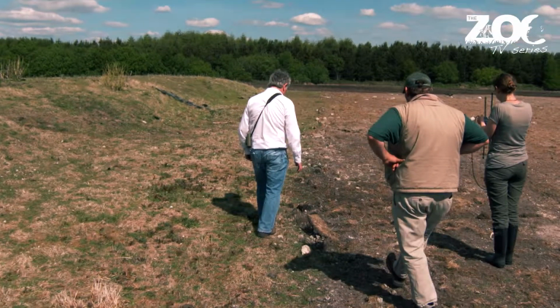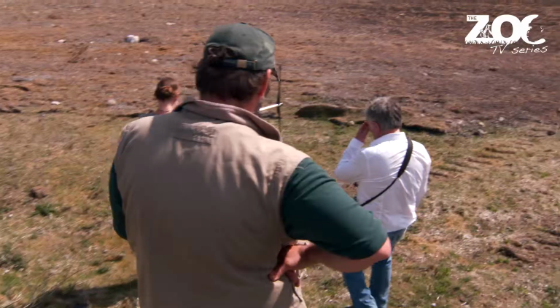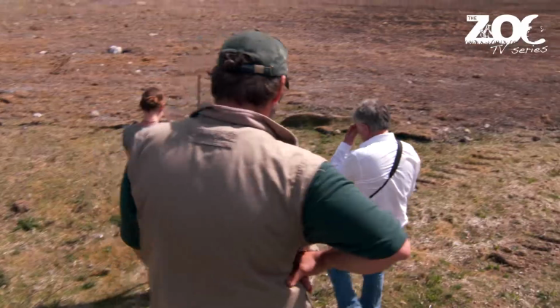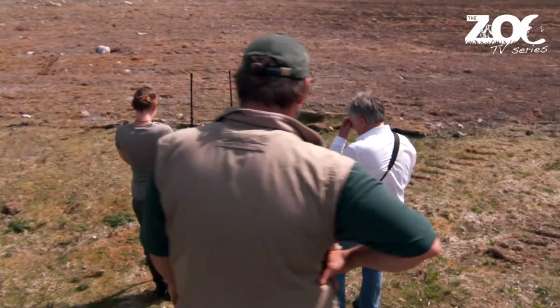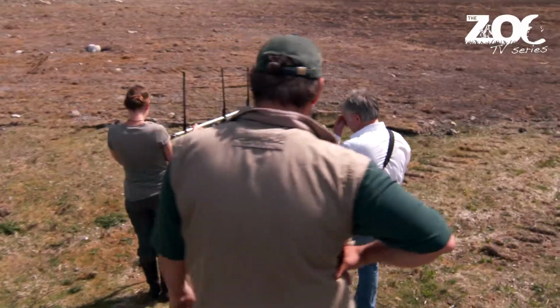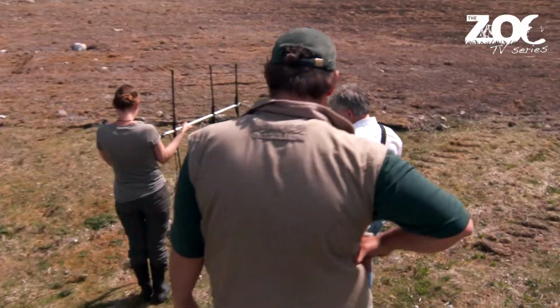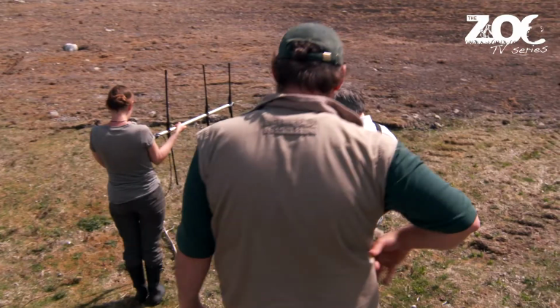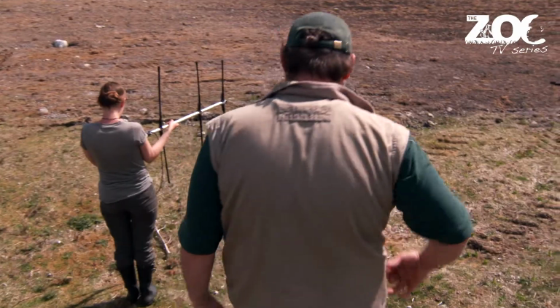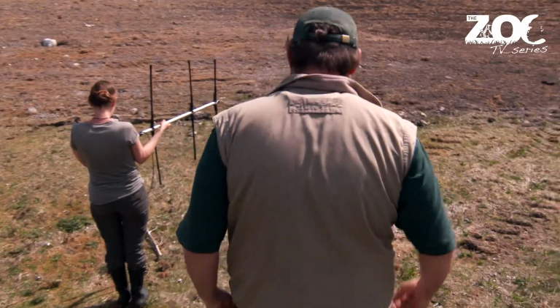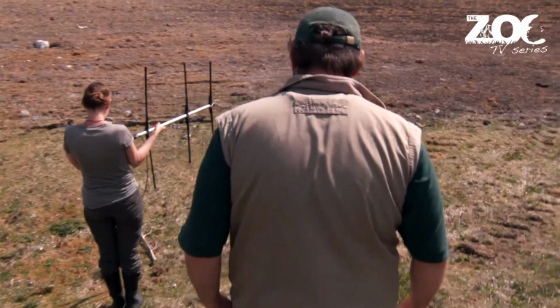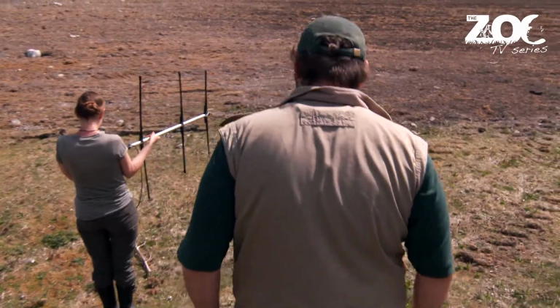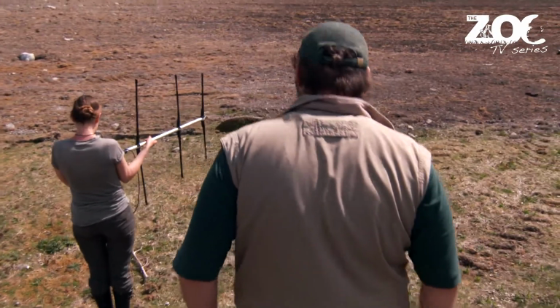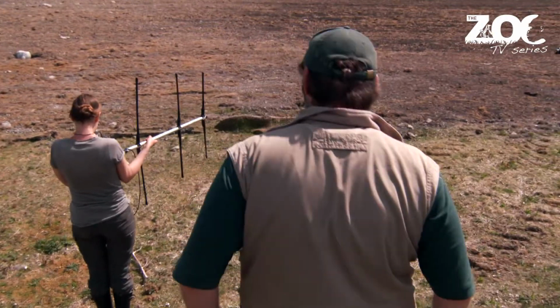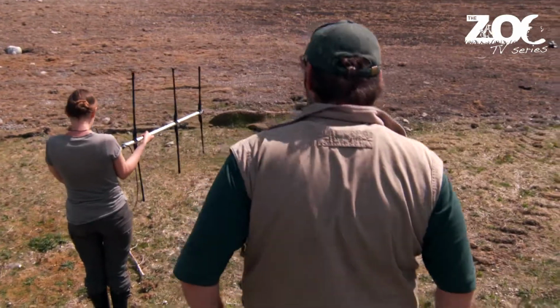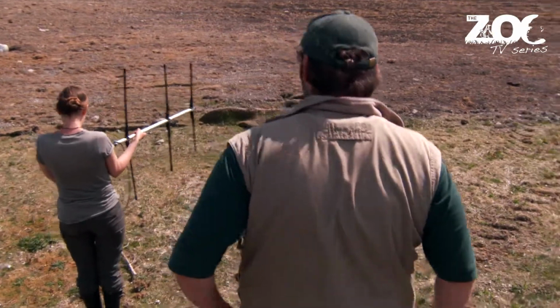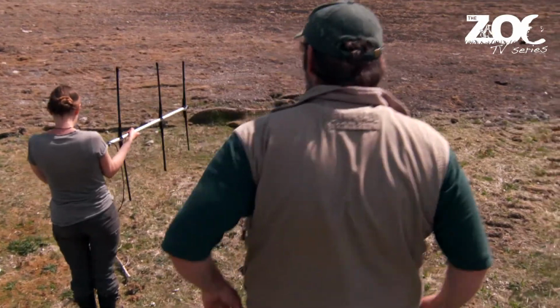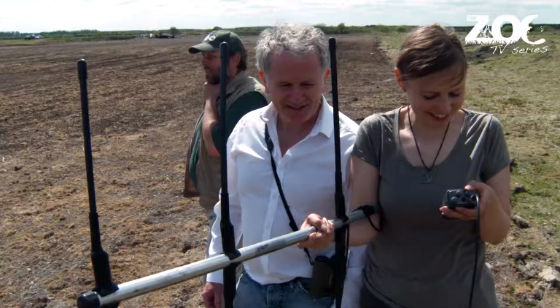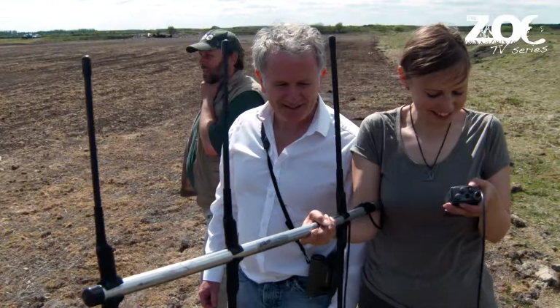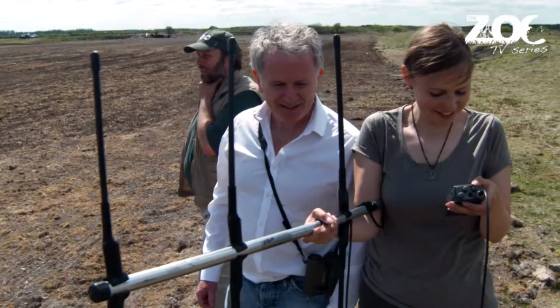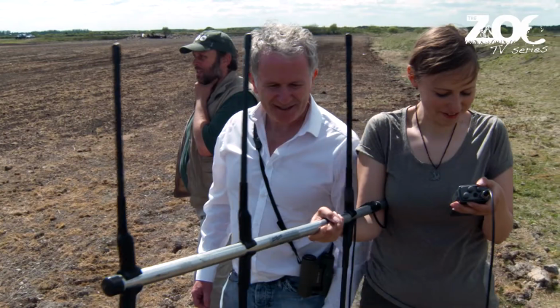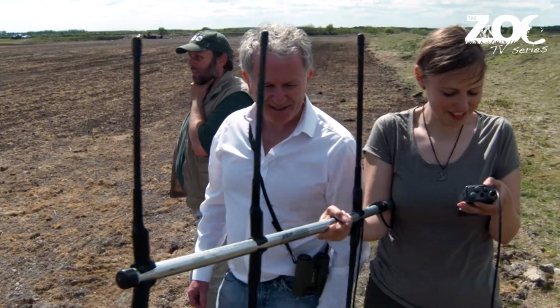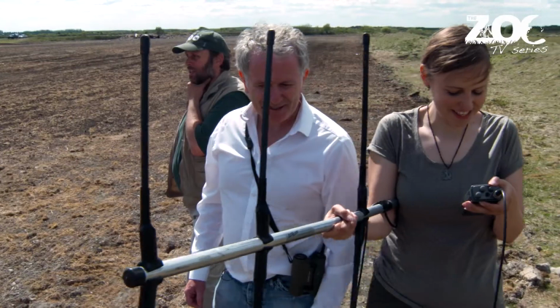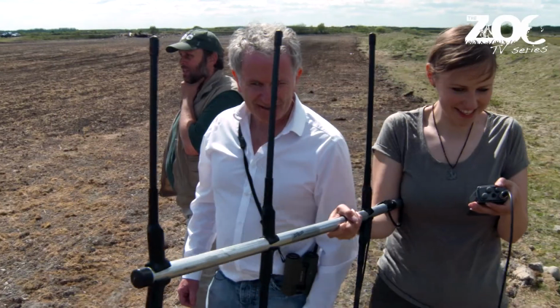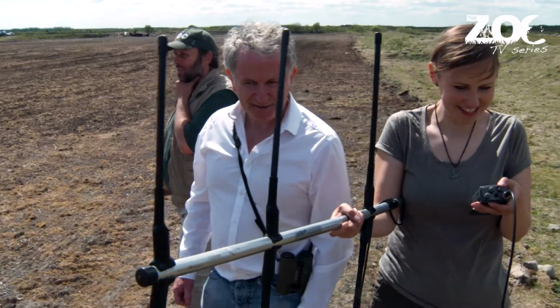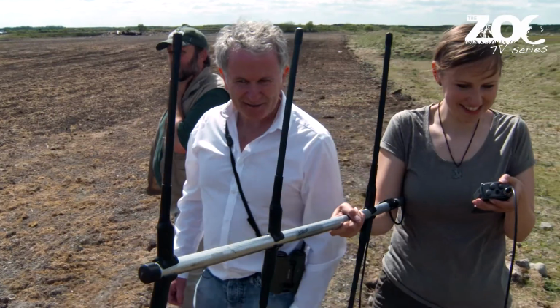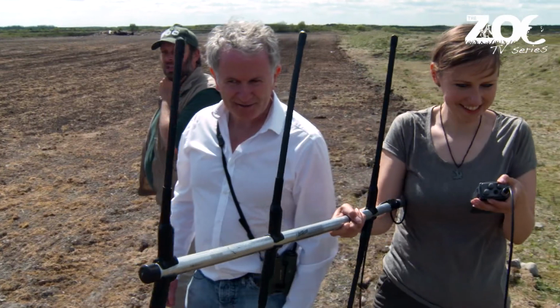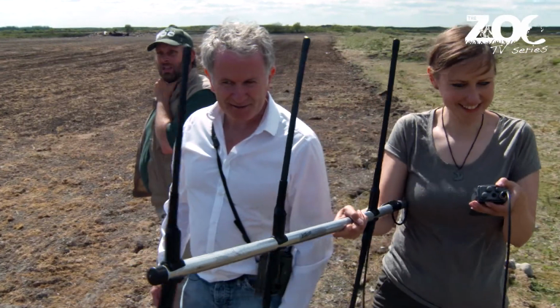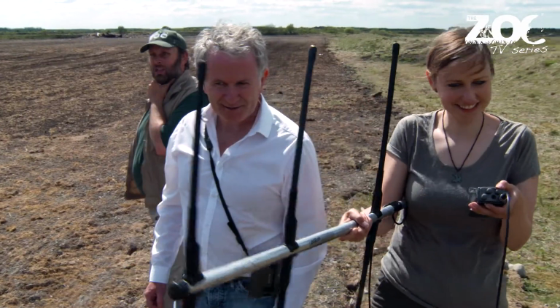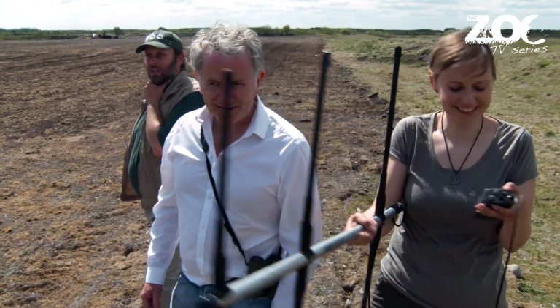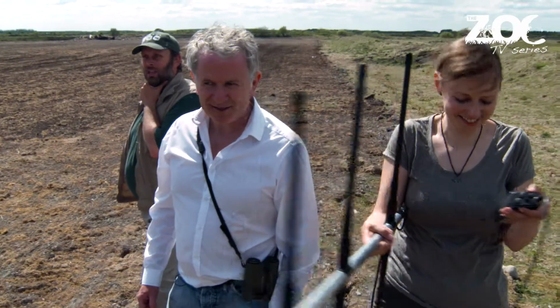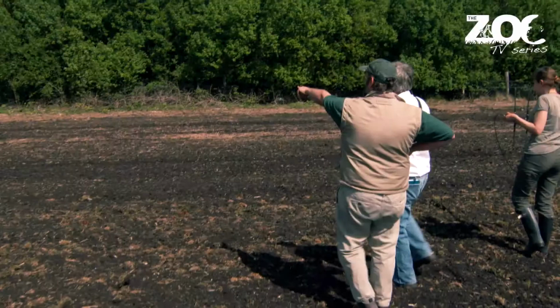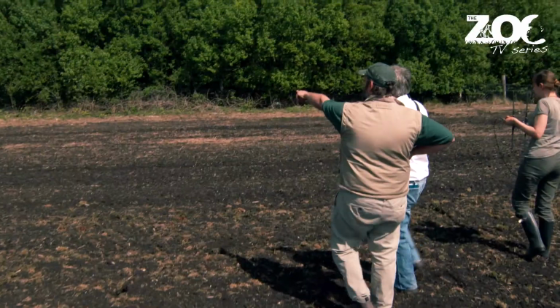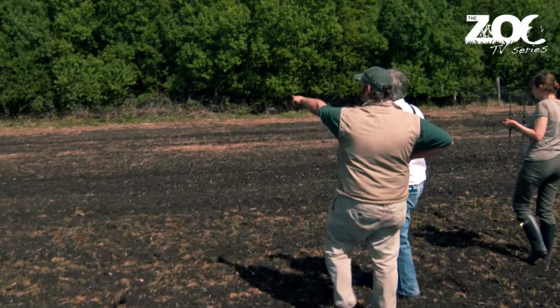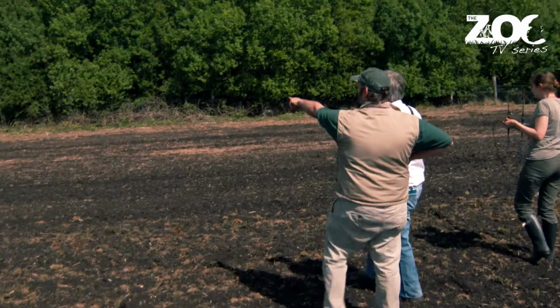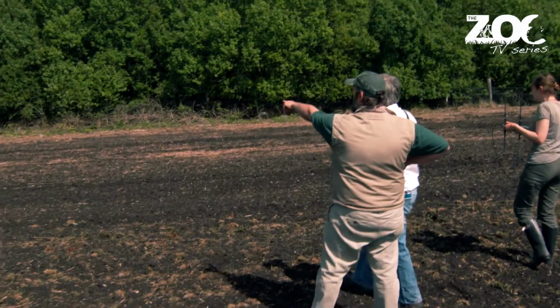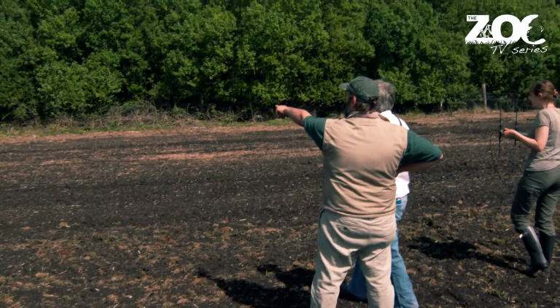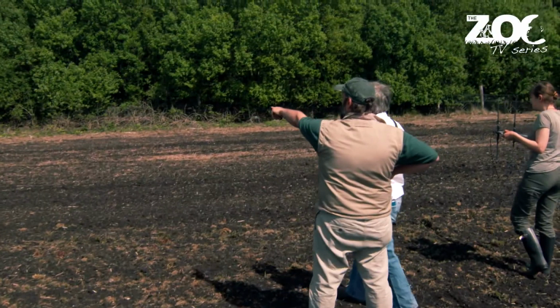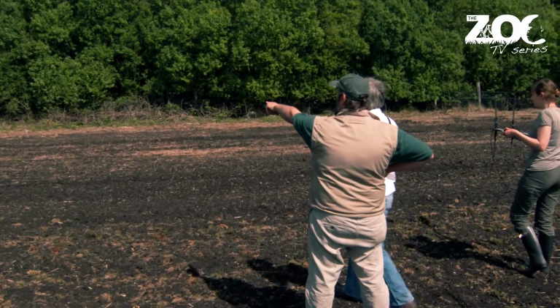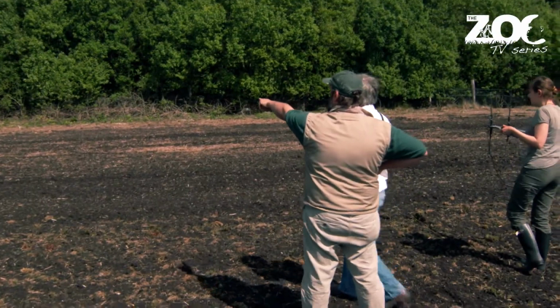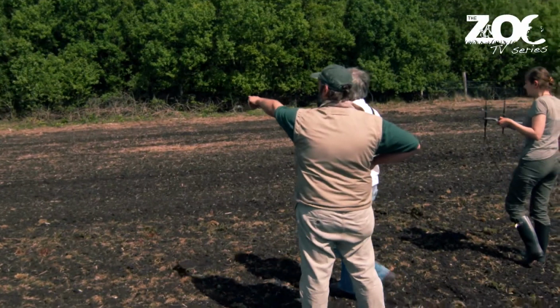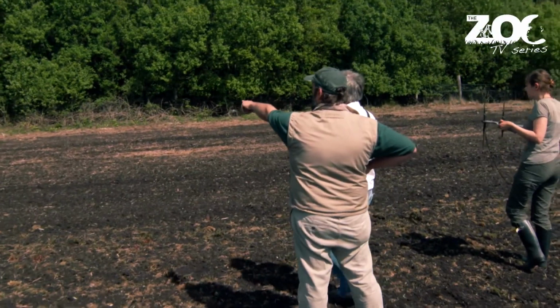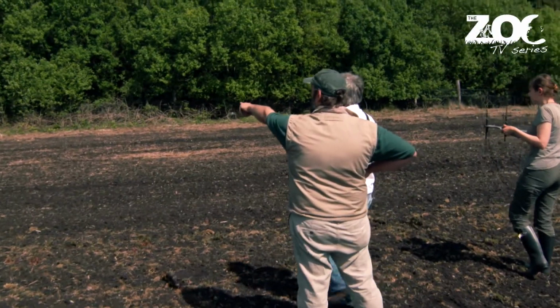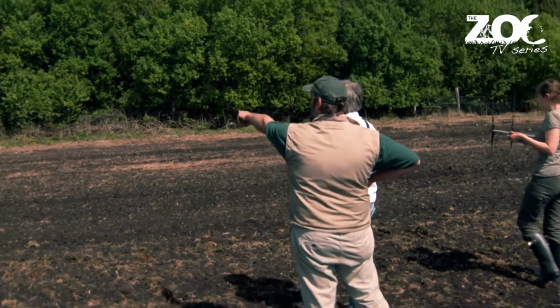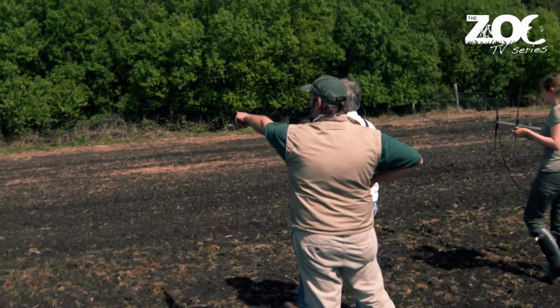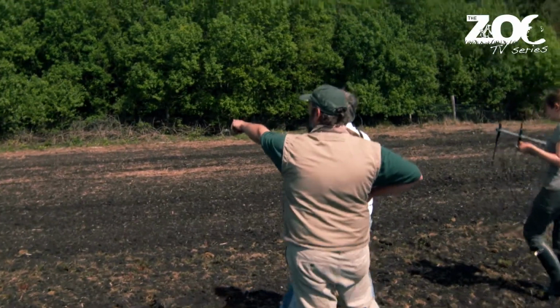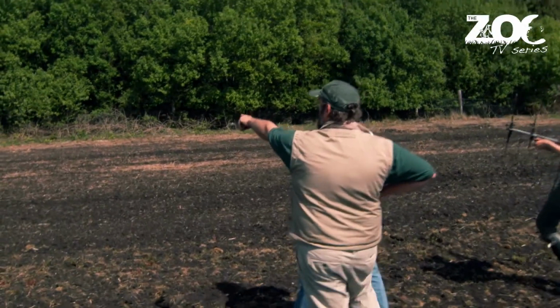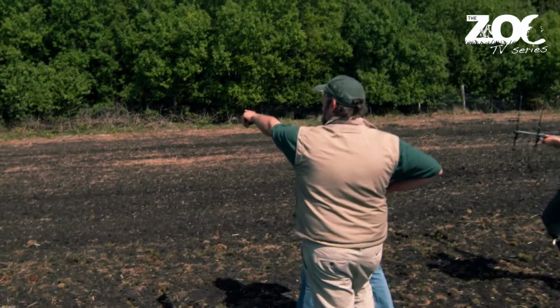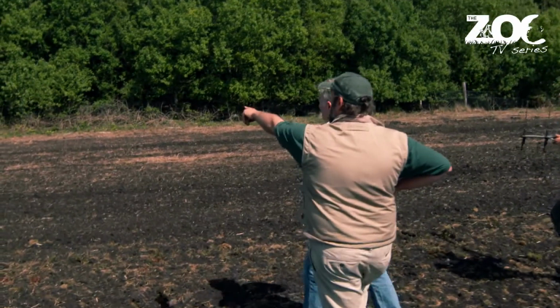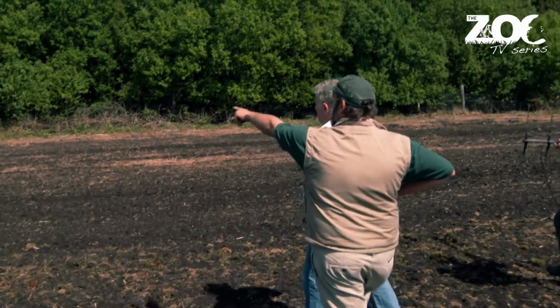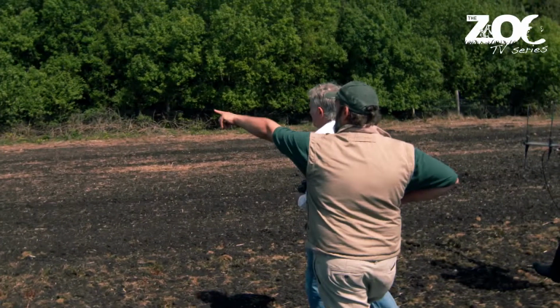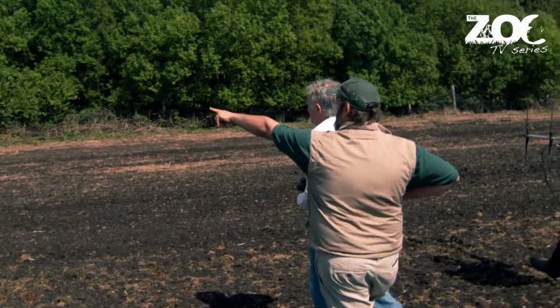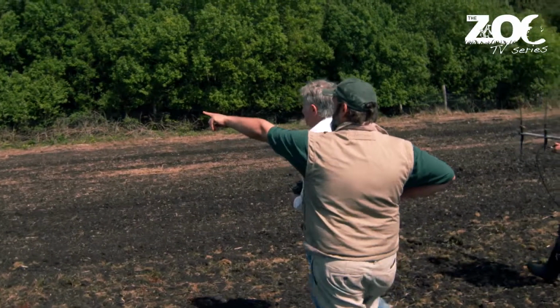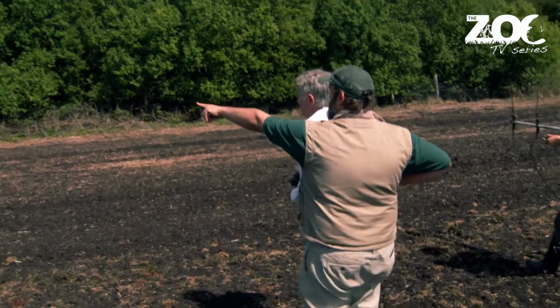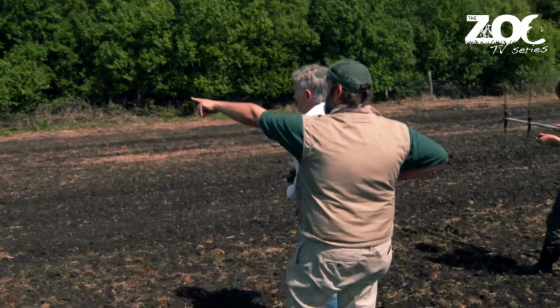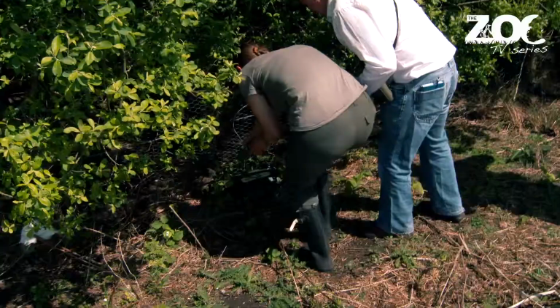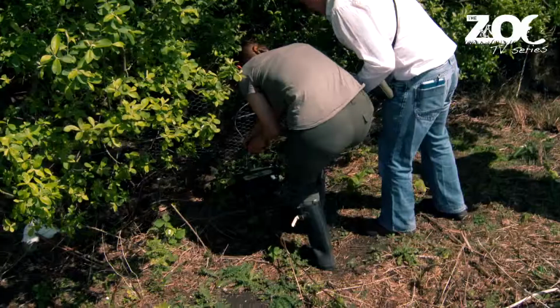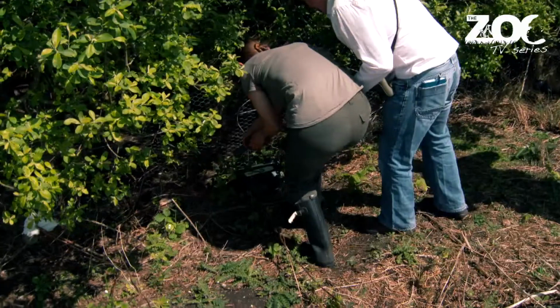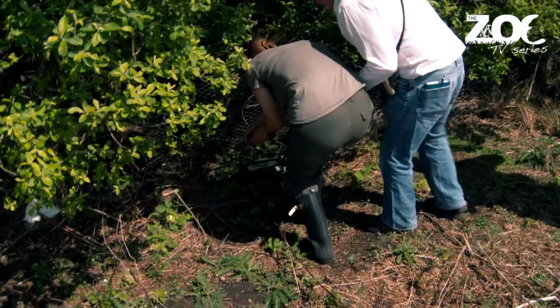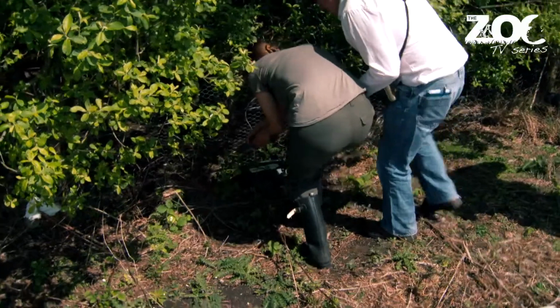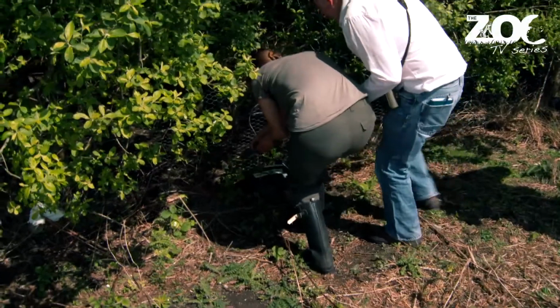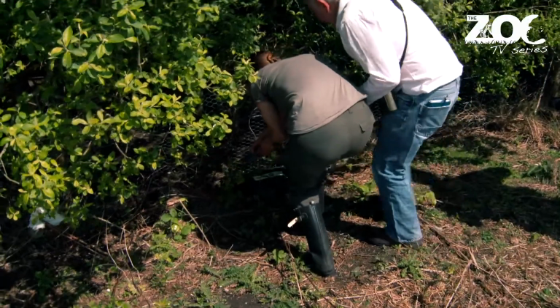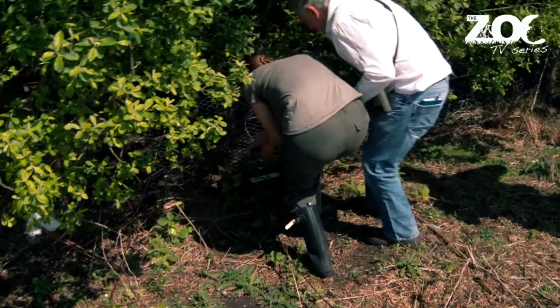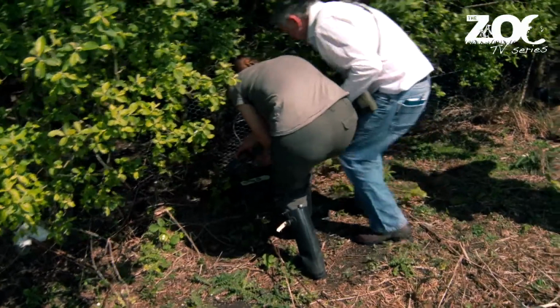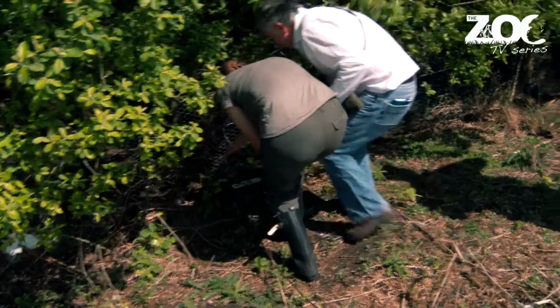Giving us the run around here. Oh there he is — look at him running around the edge of the wood. Do we have him?